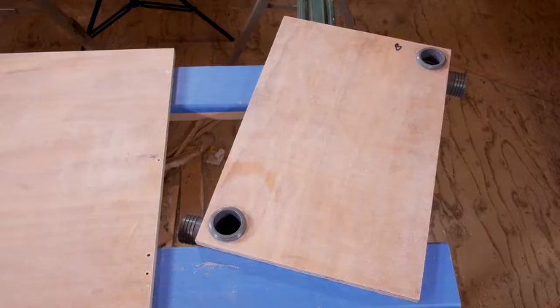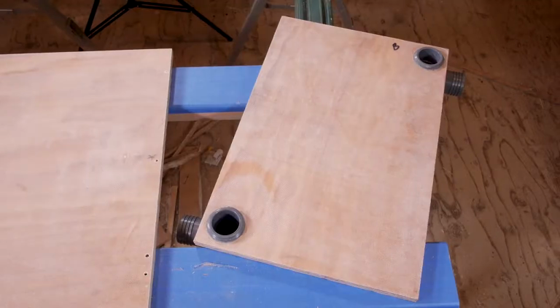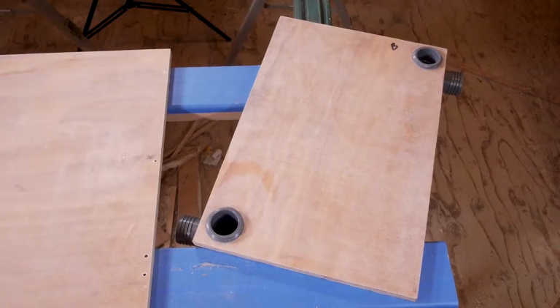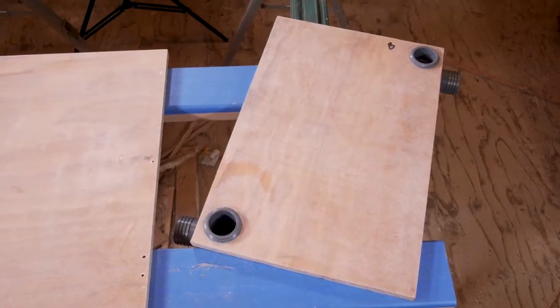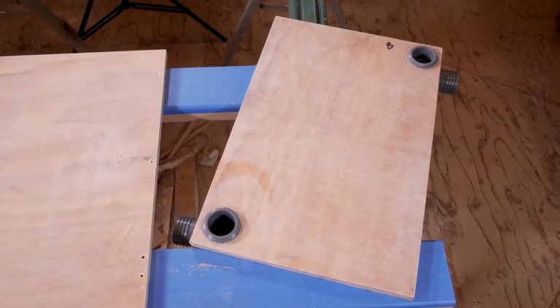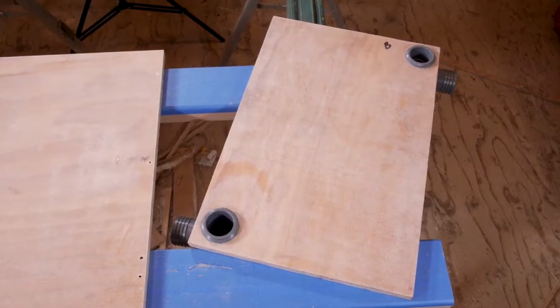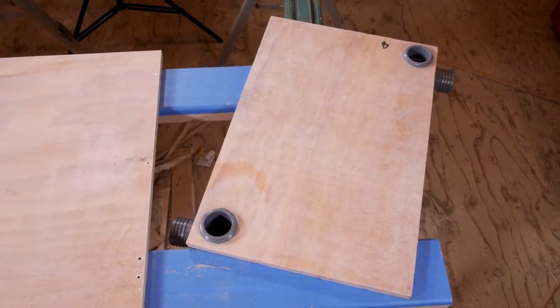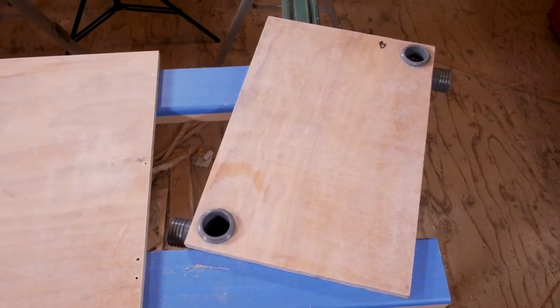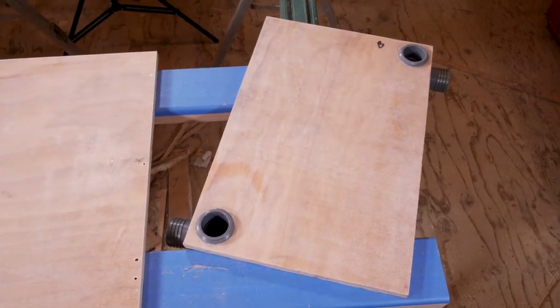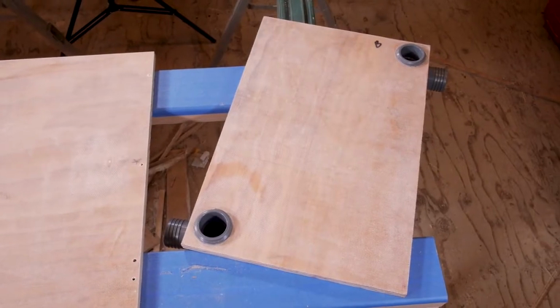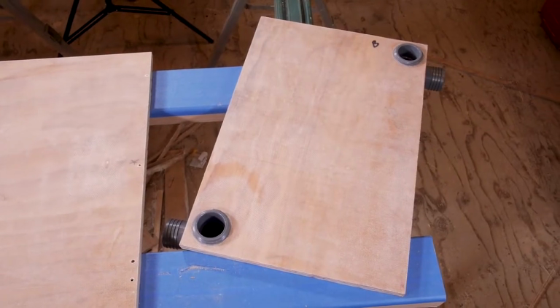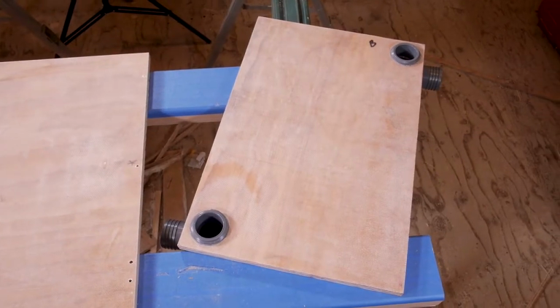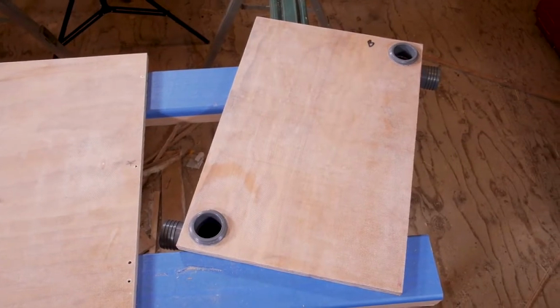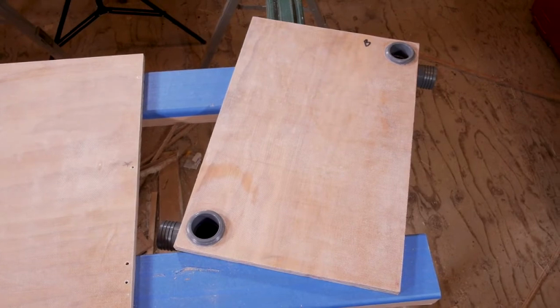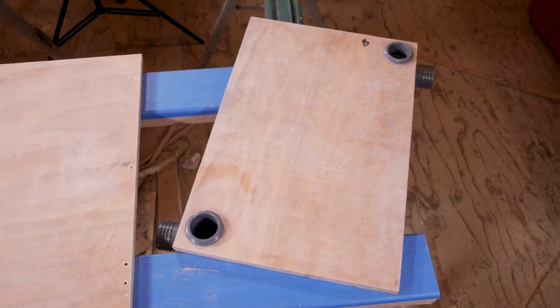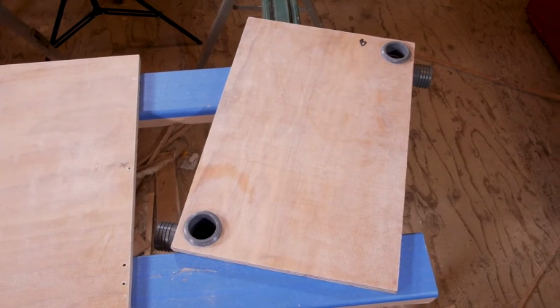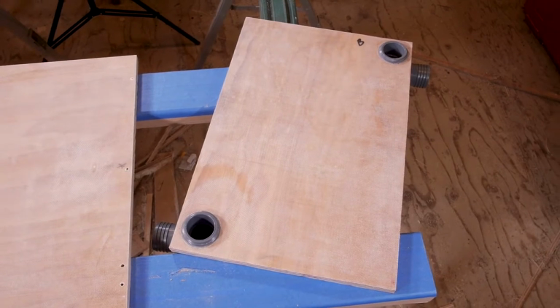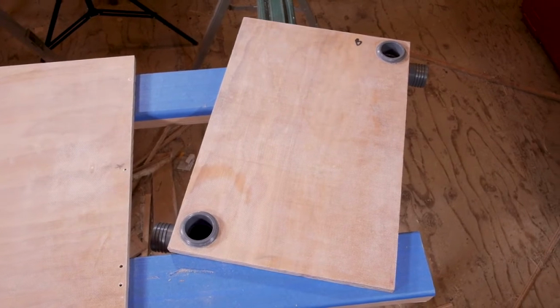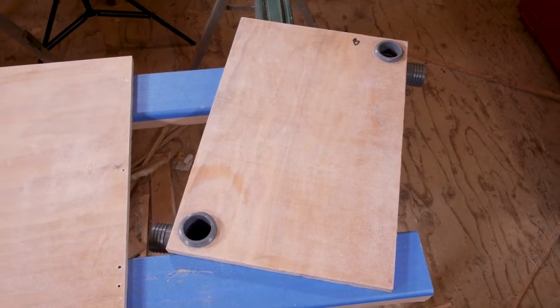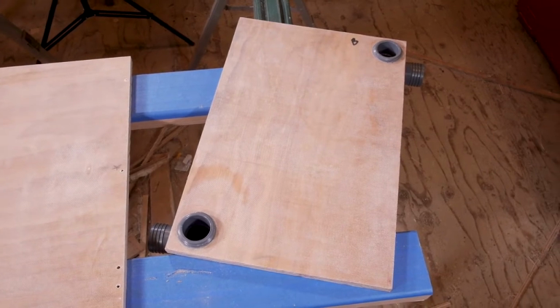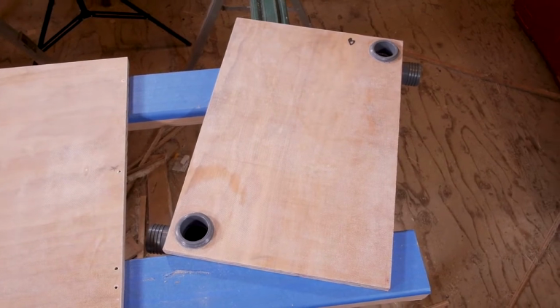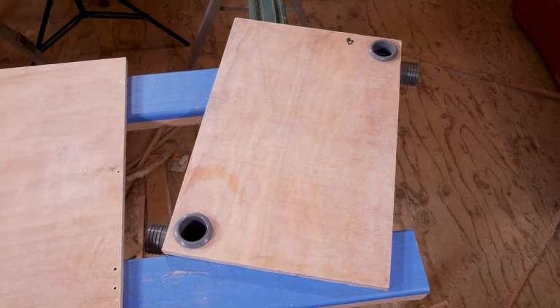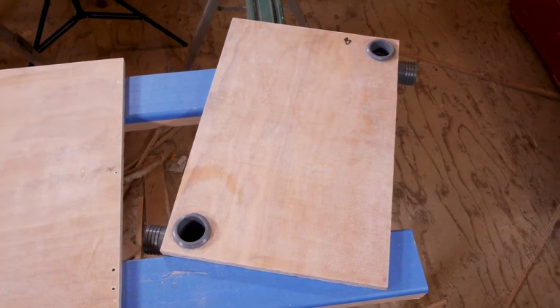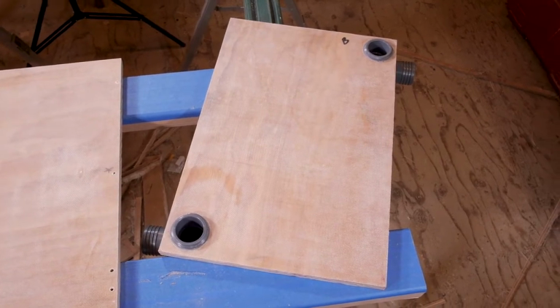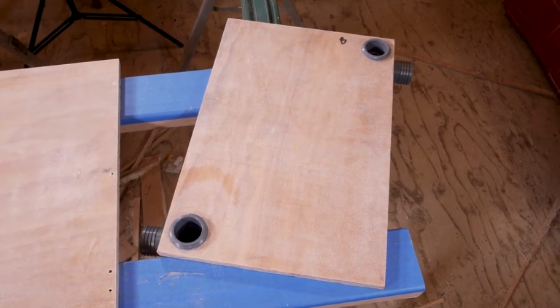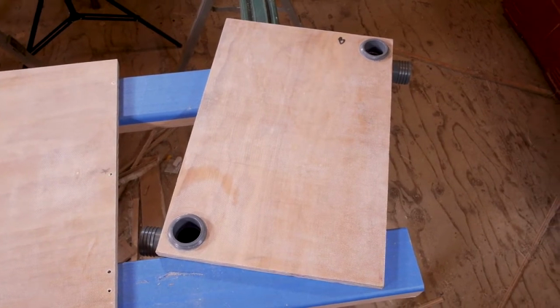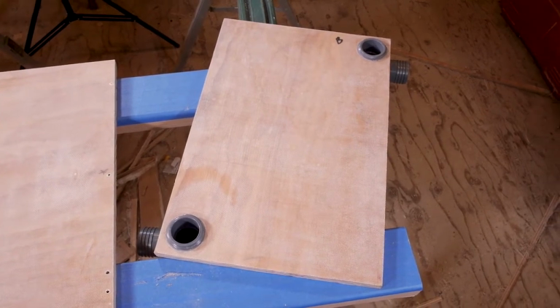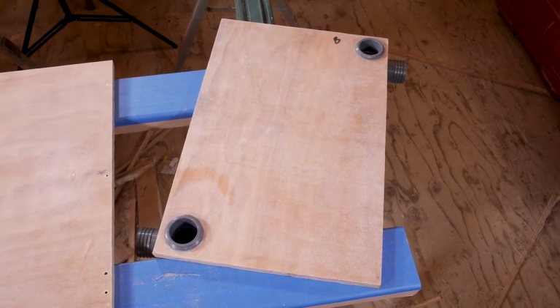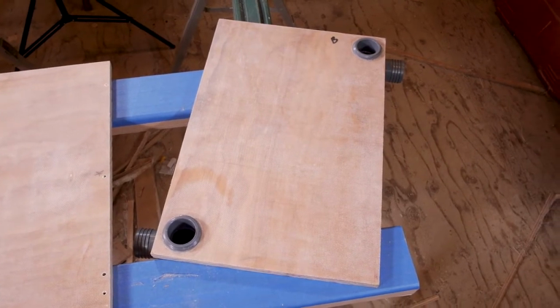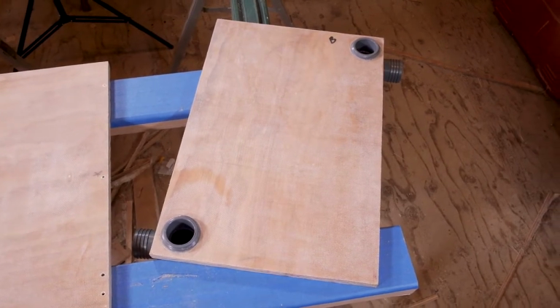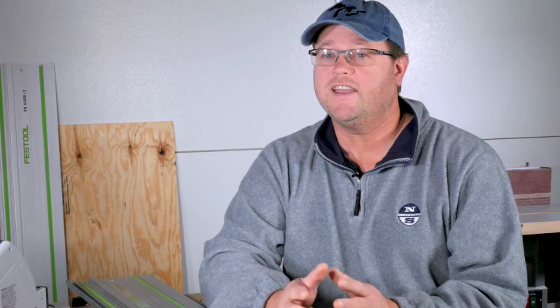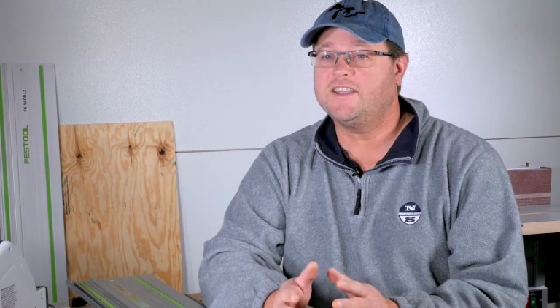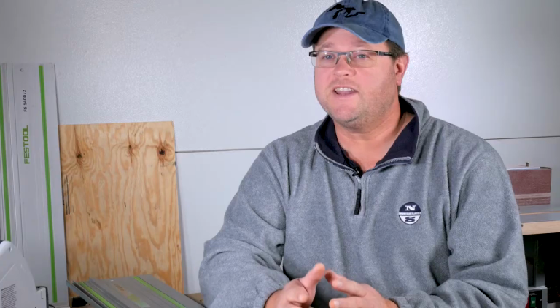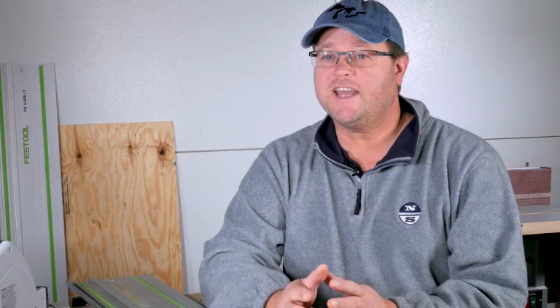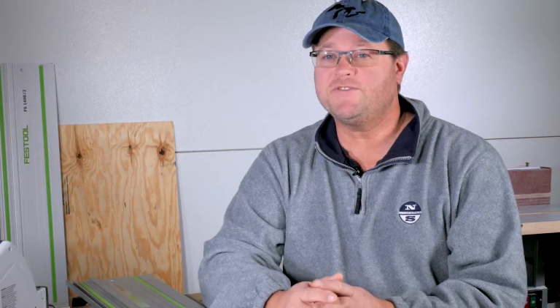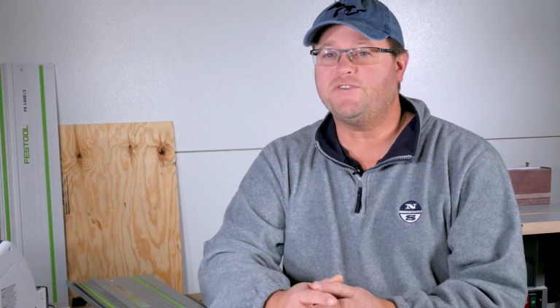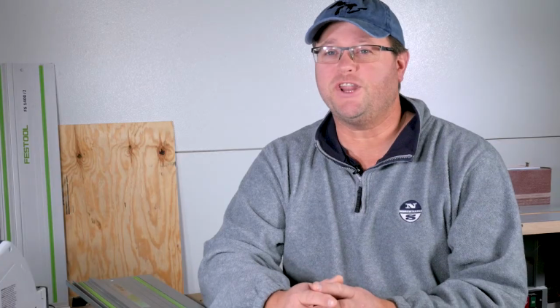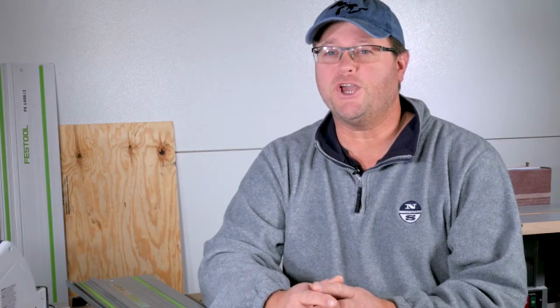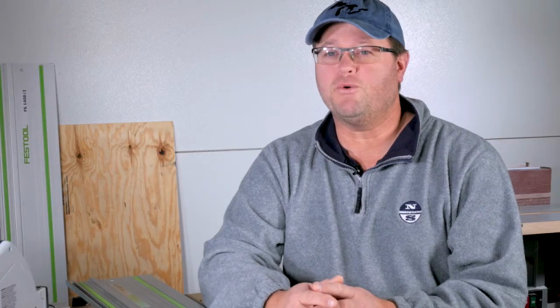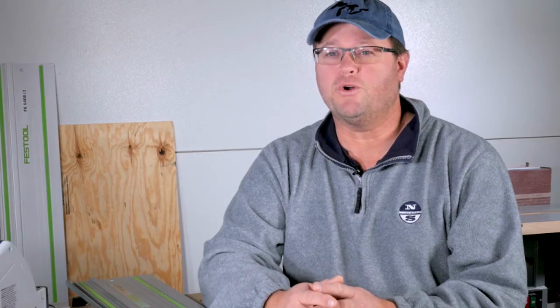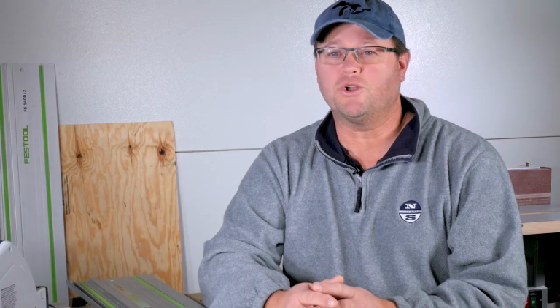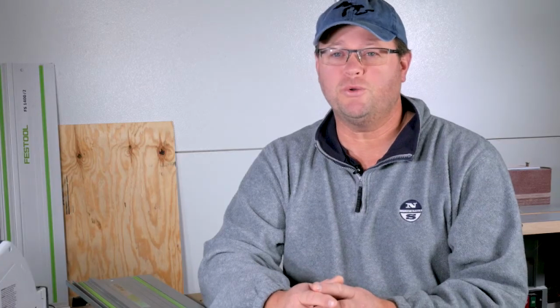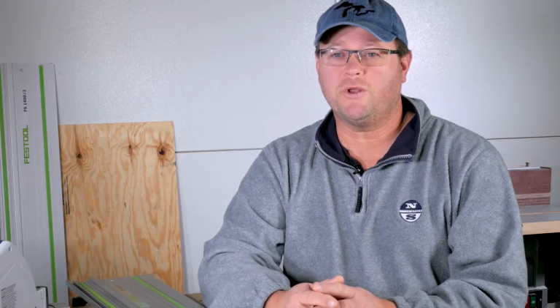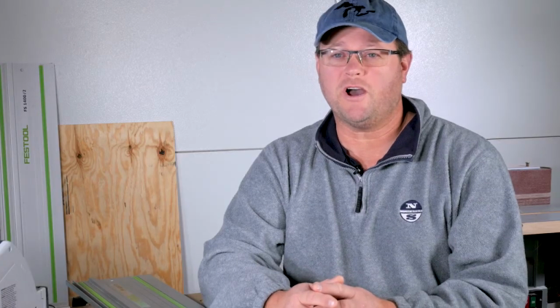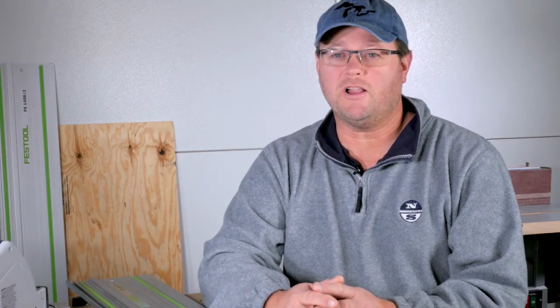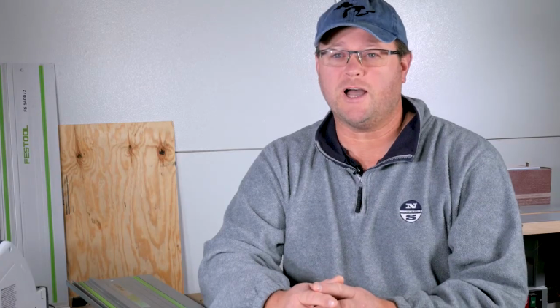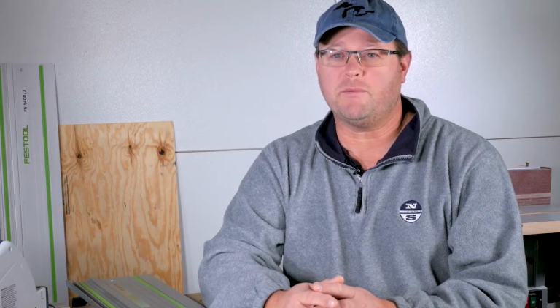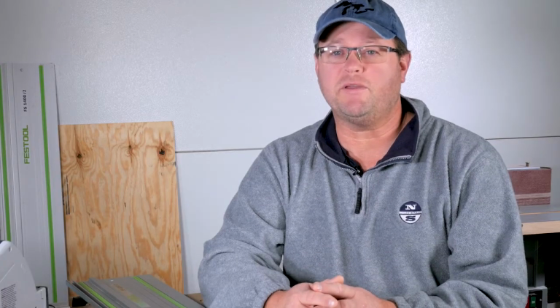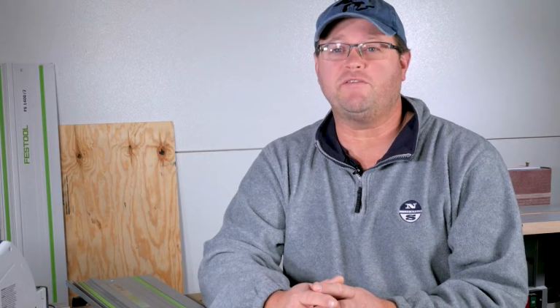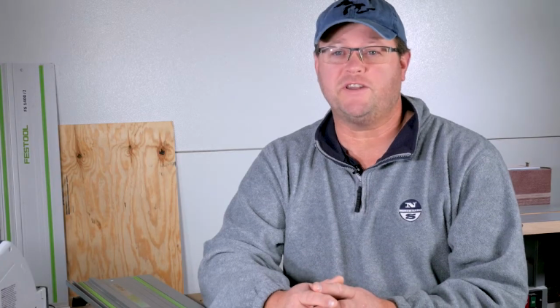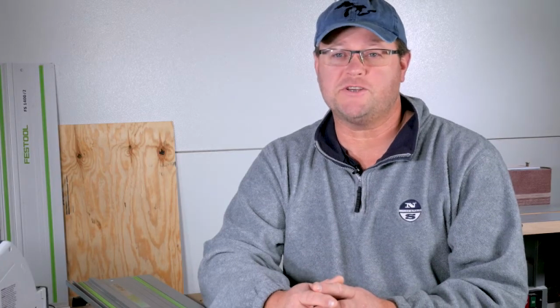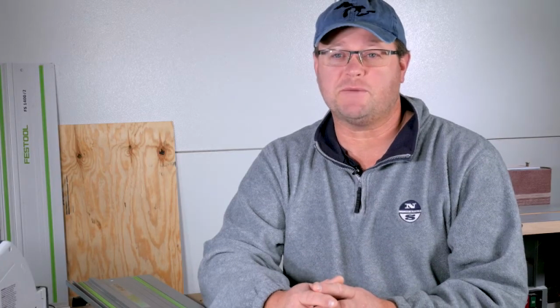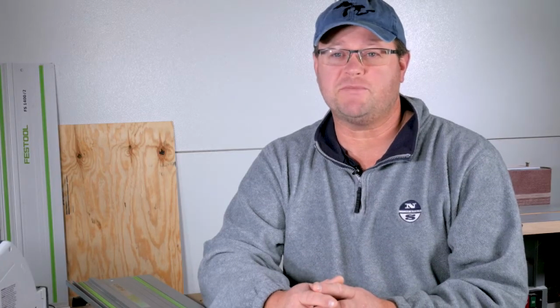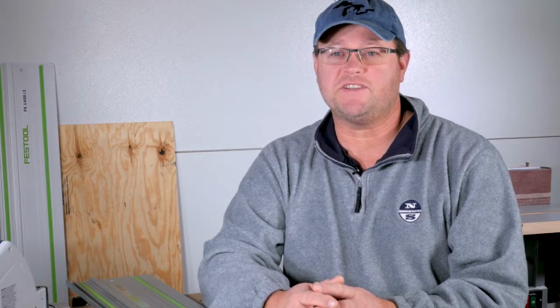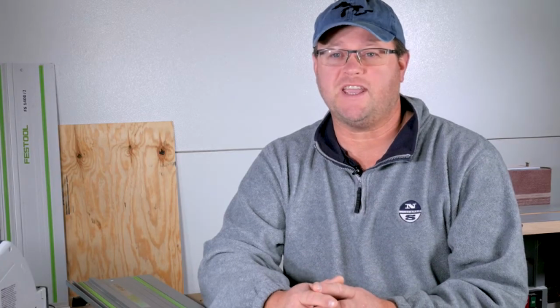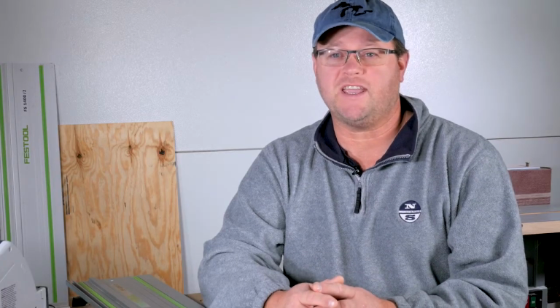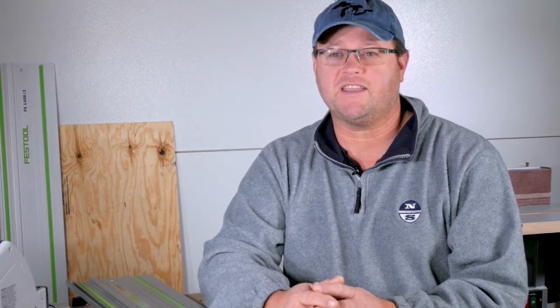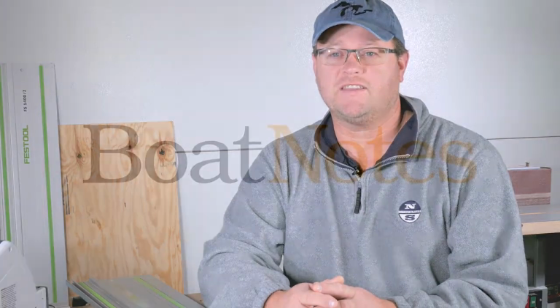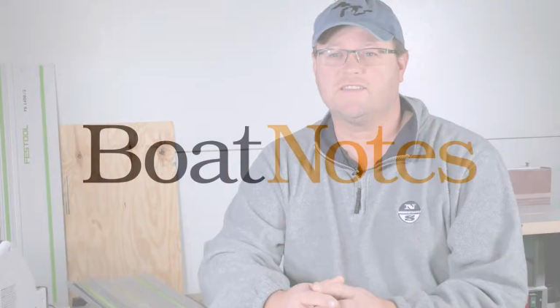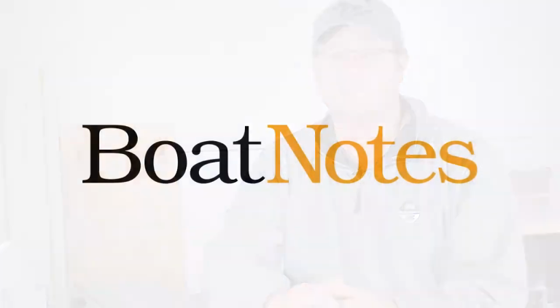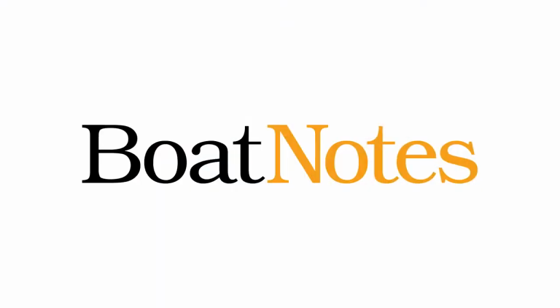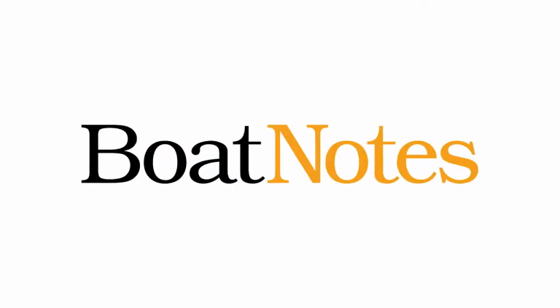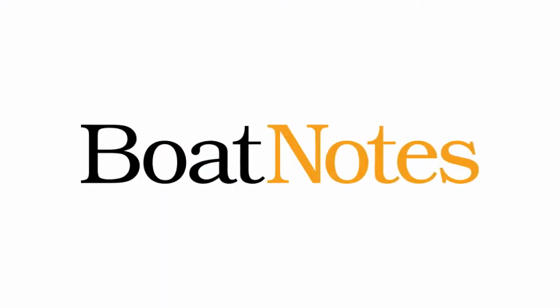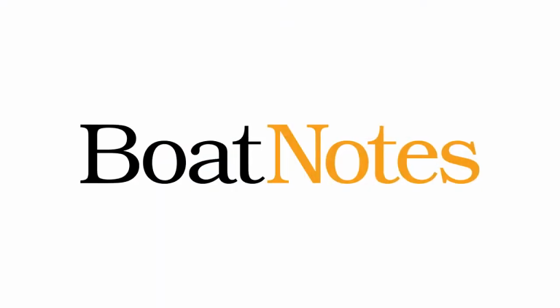Now you have perfectly threaded holes for your fittings. In the next video we'll glue it all up and finish up the tank. Thank you.